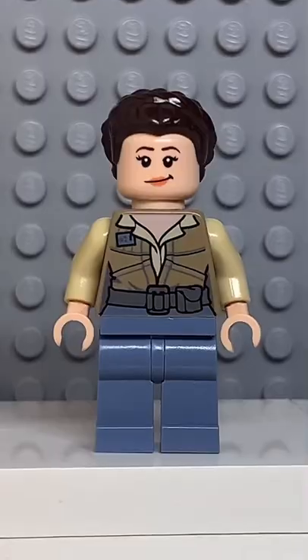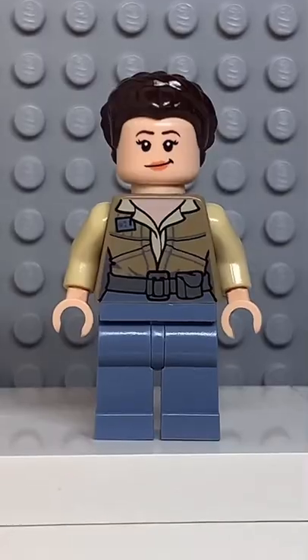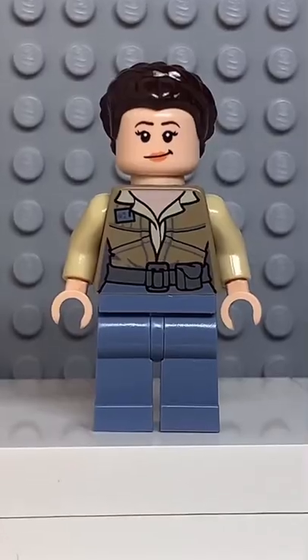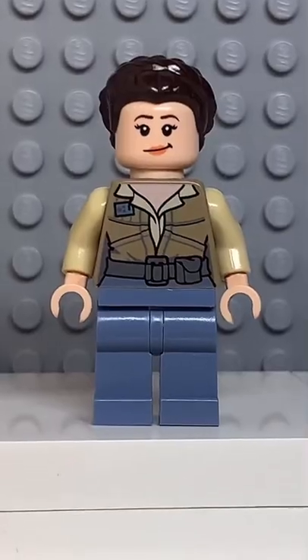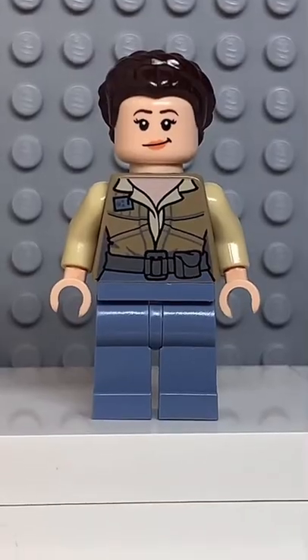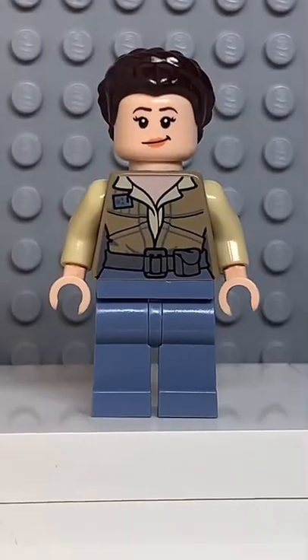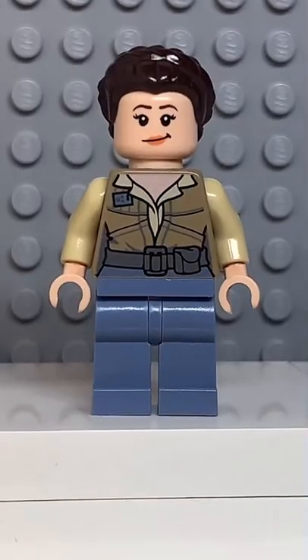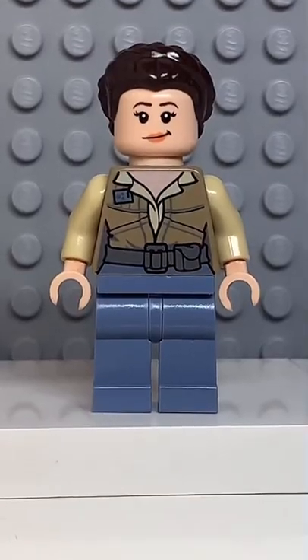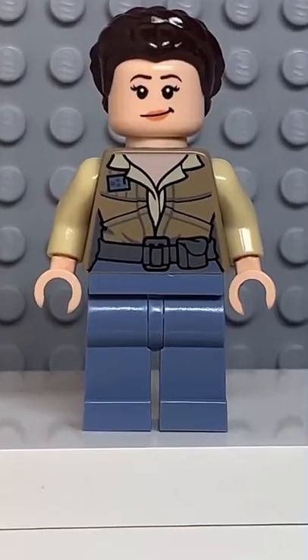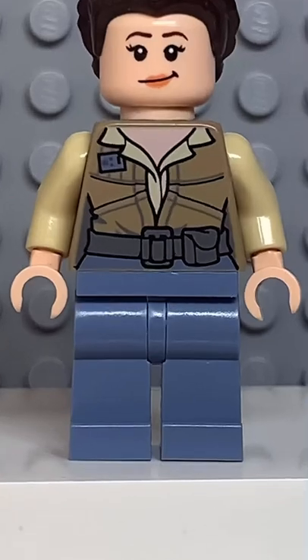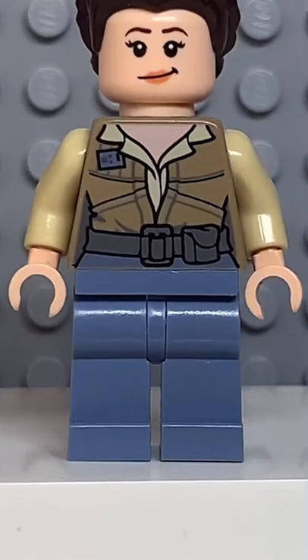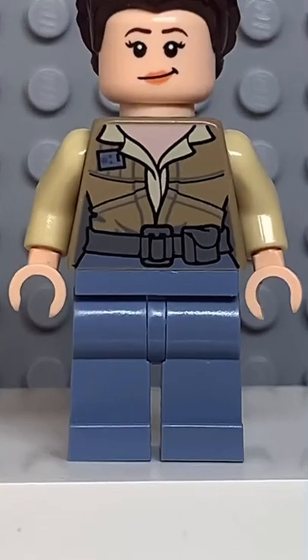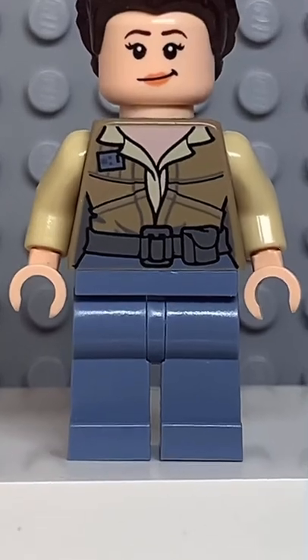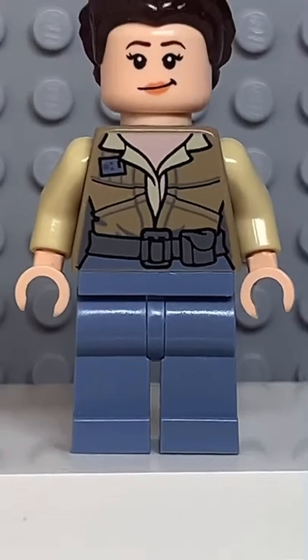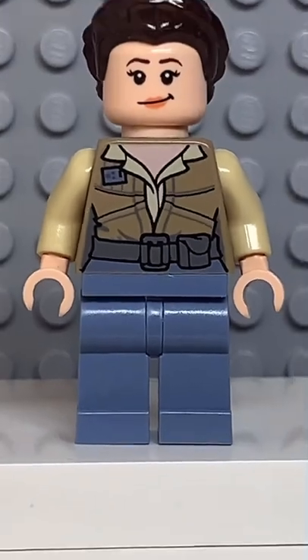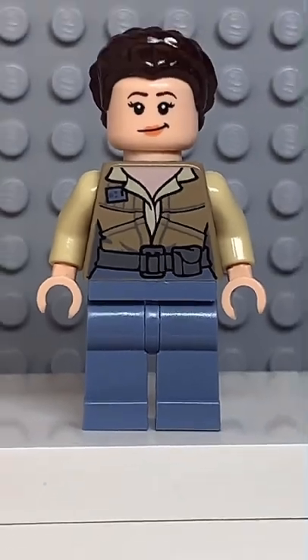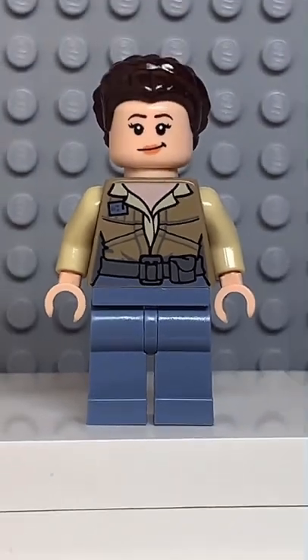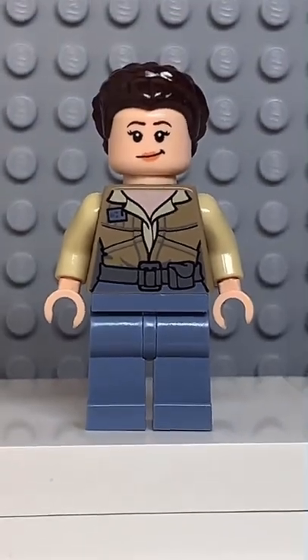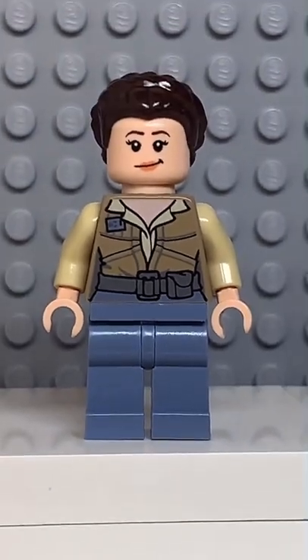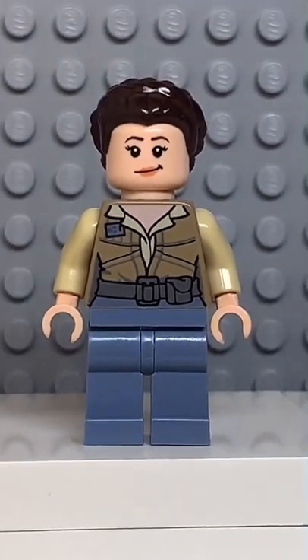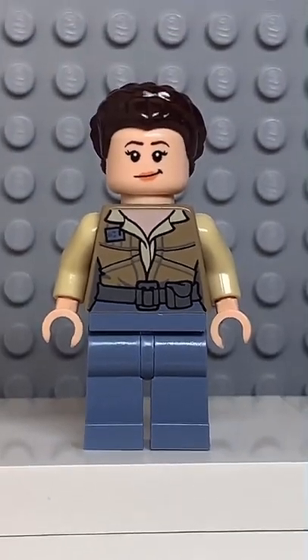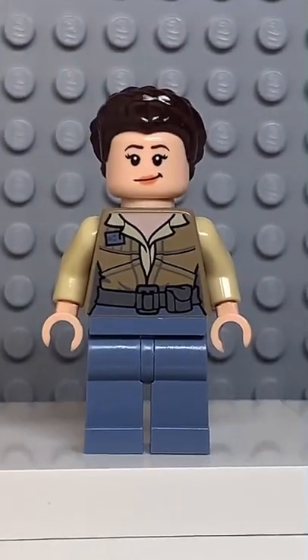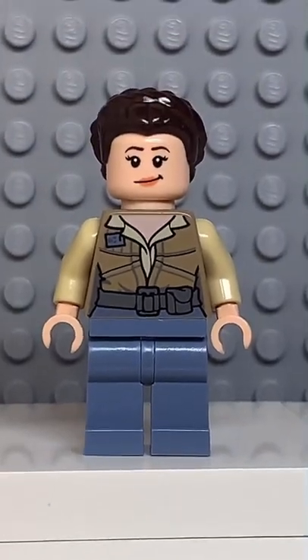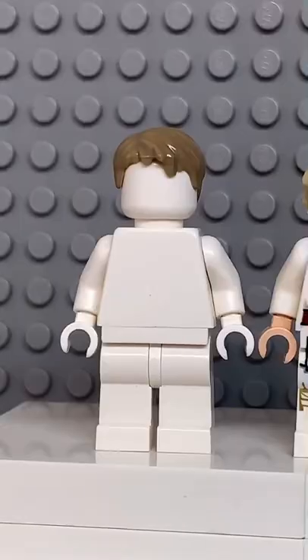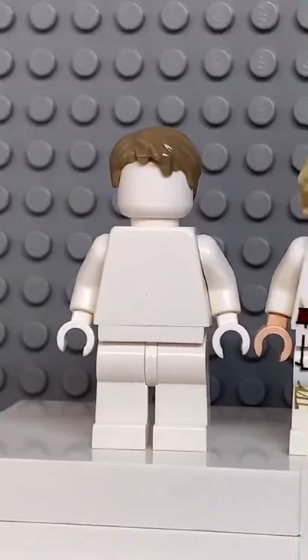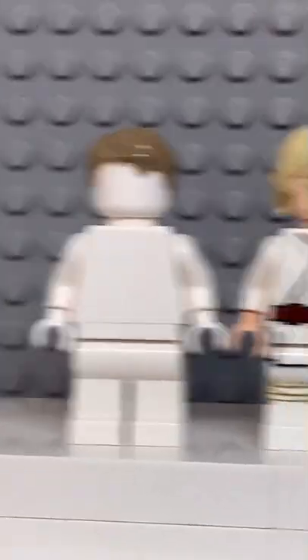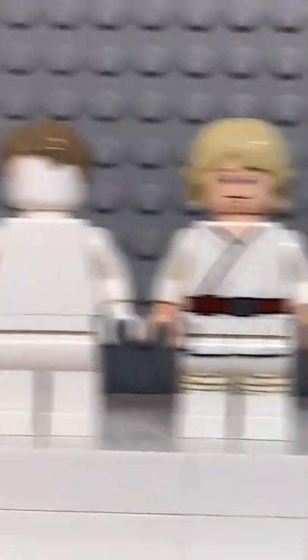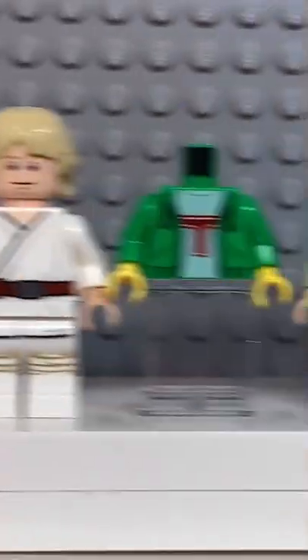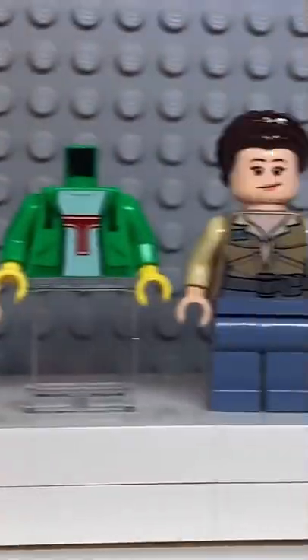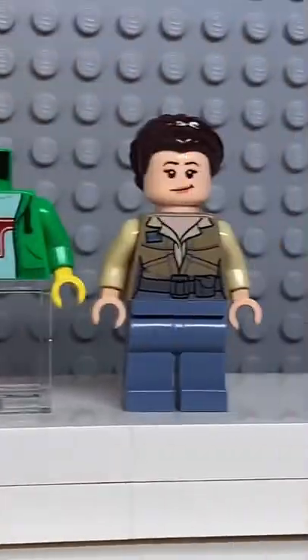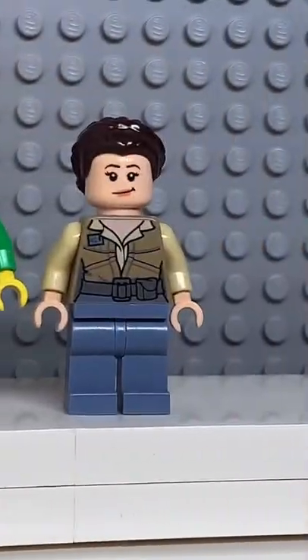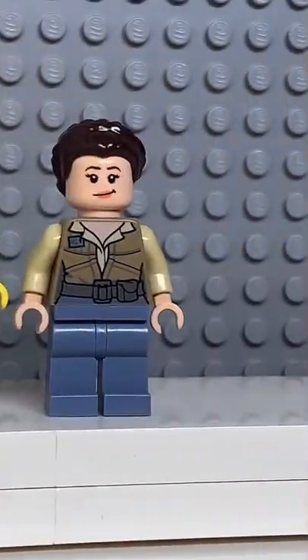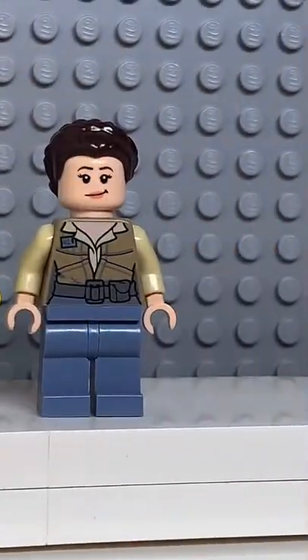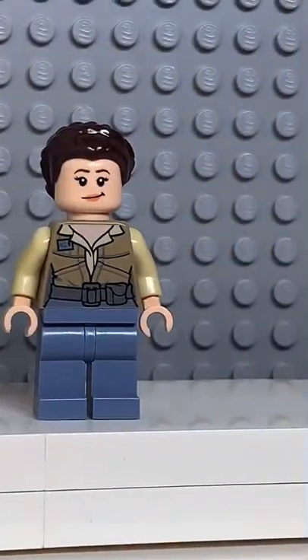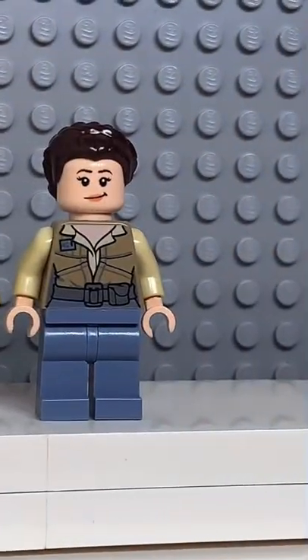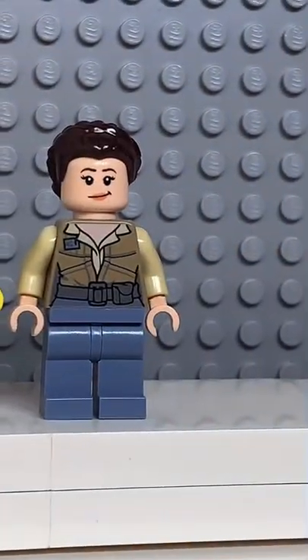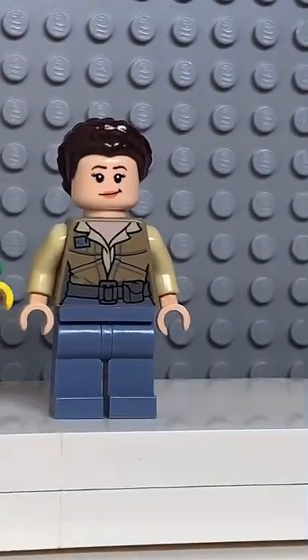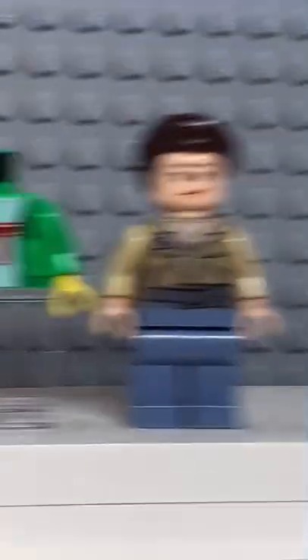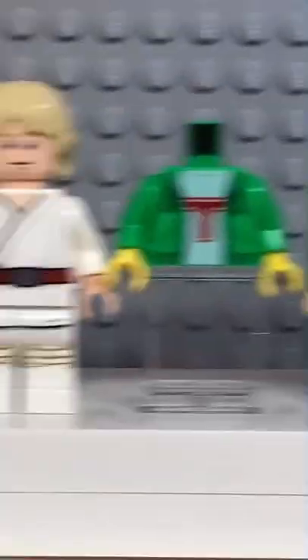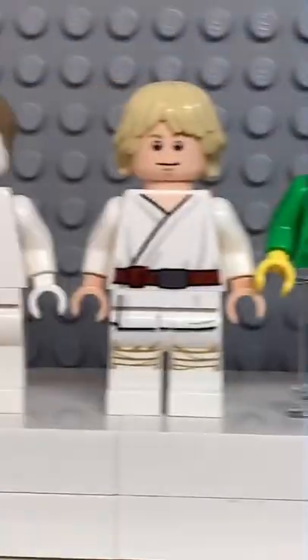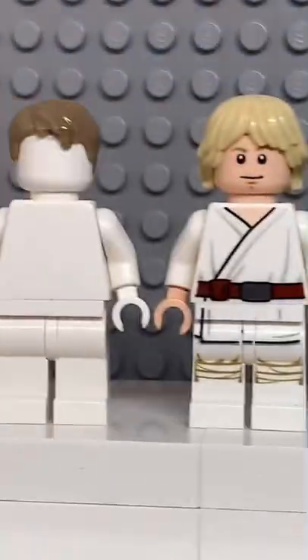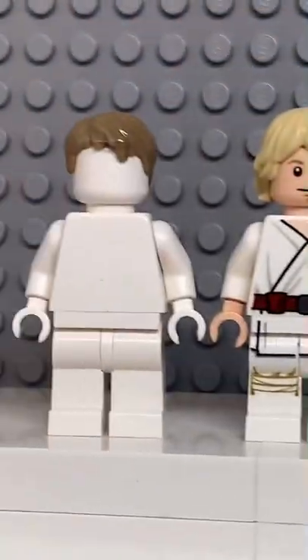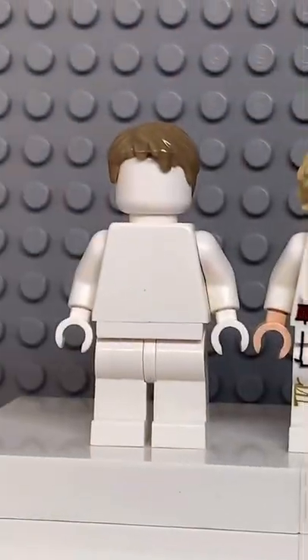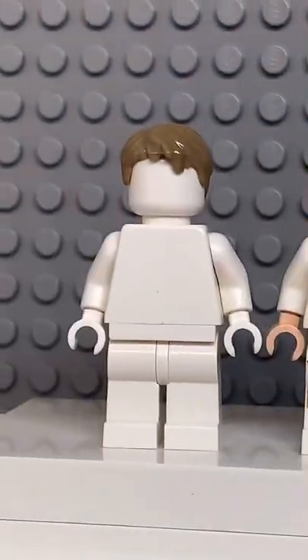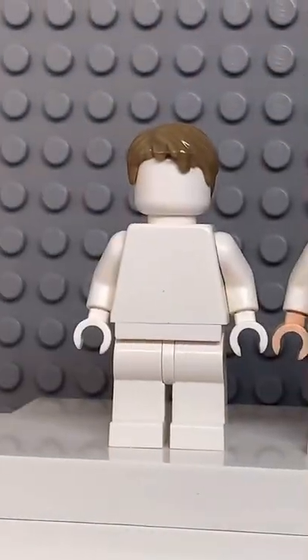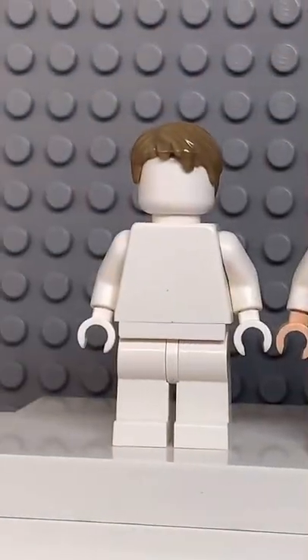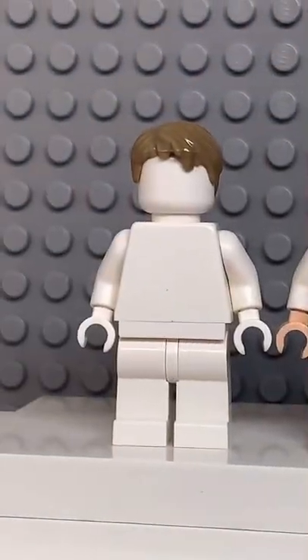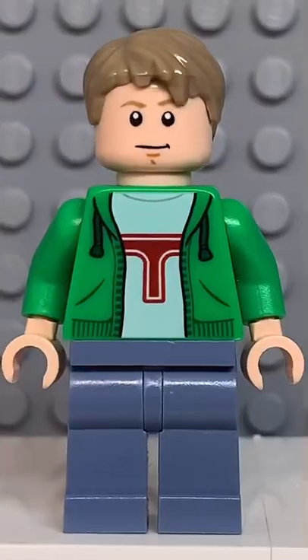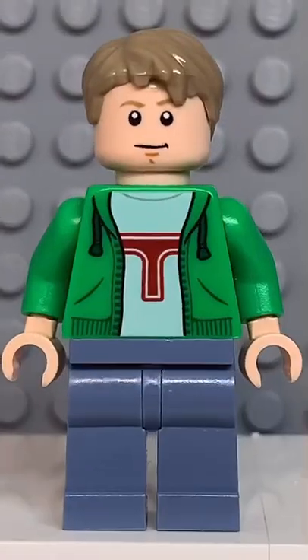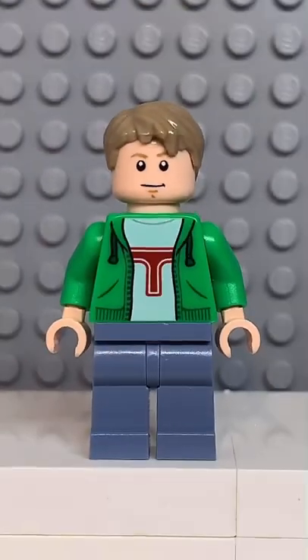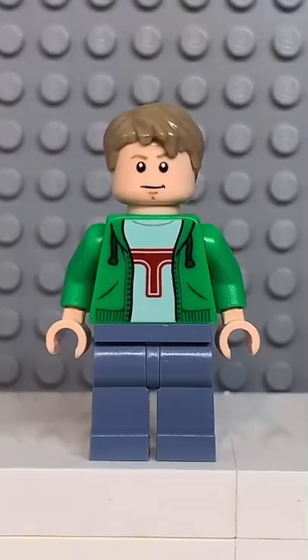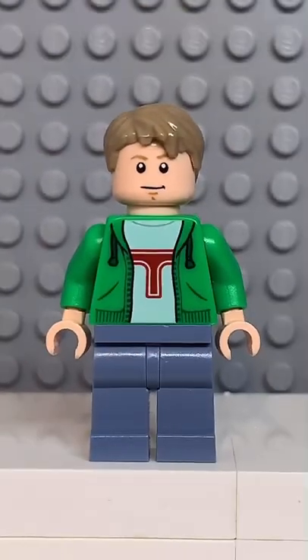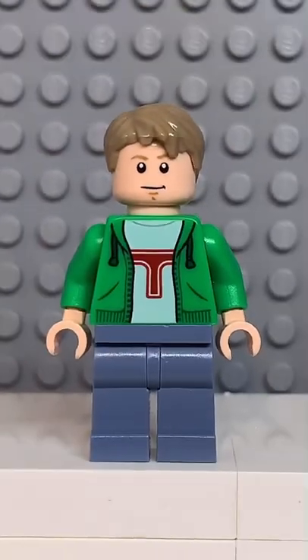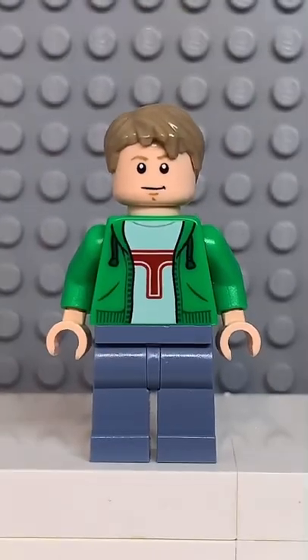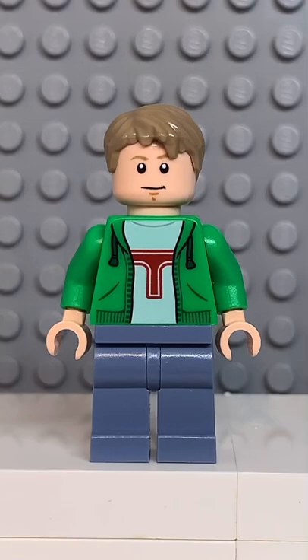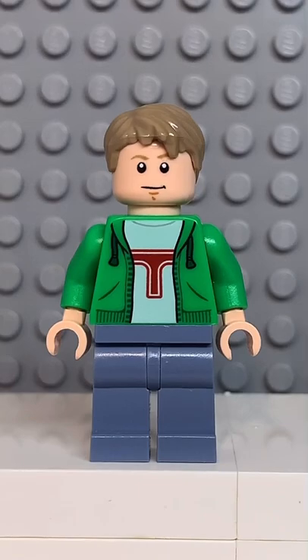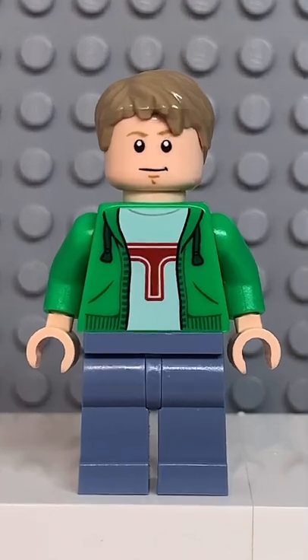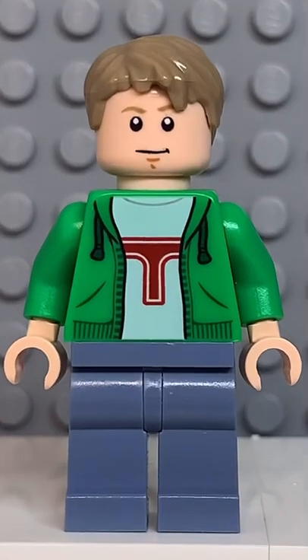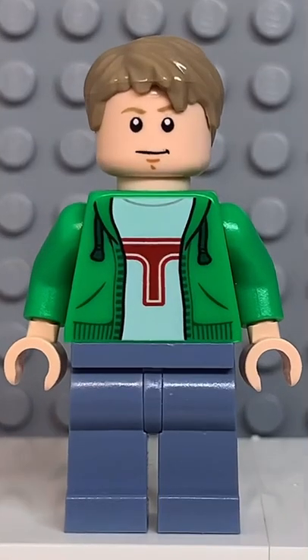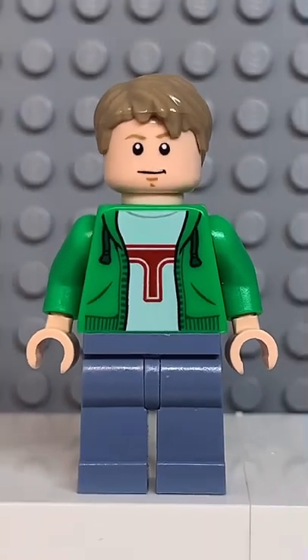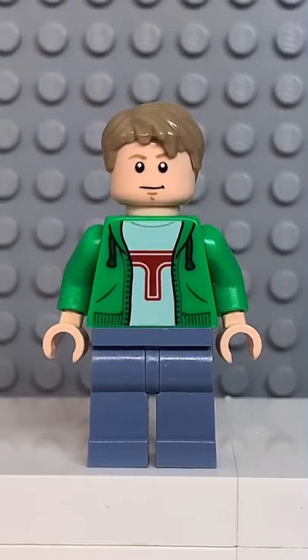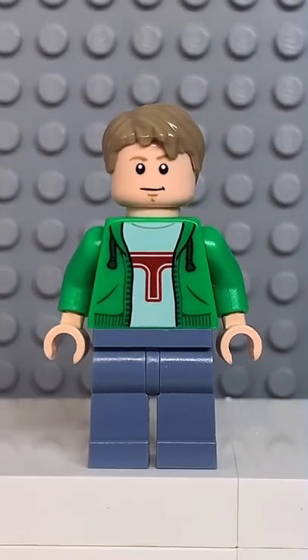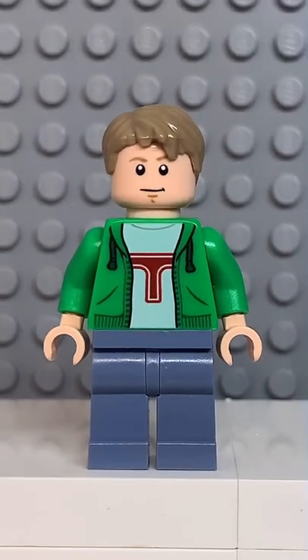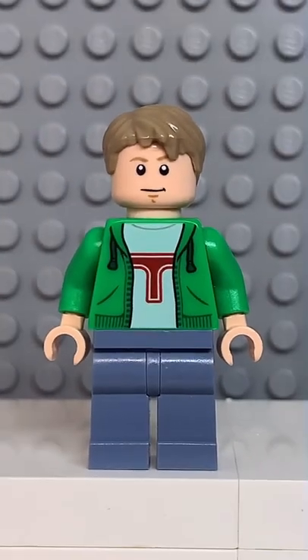And finally, I'm going to get the hands and legs from Princess Leia. Now that we have all the pieces, let's make this minifig. And here we have my LEGO Cam Jack.